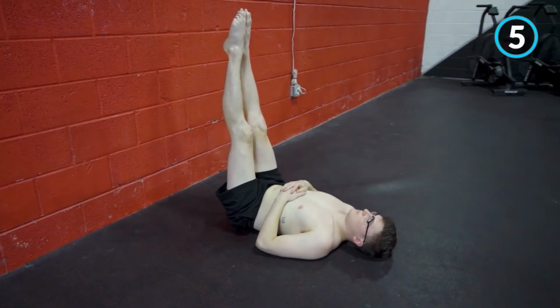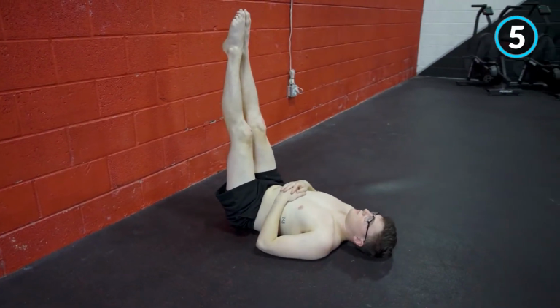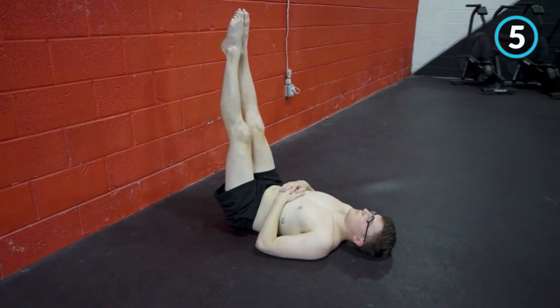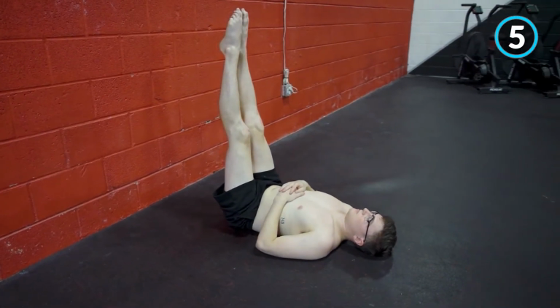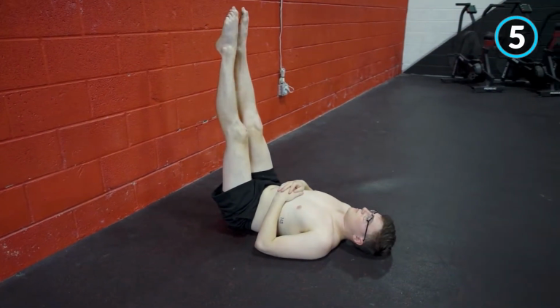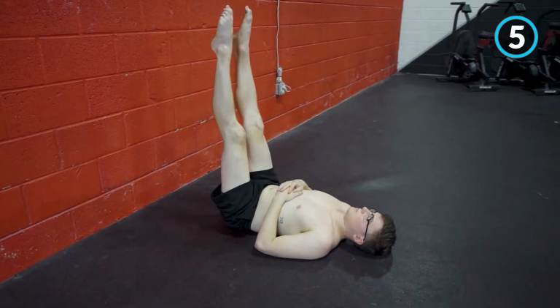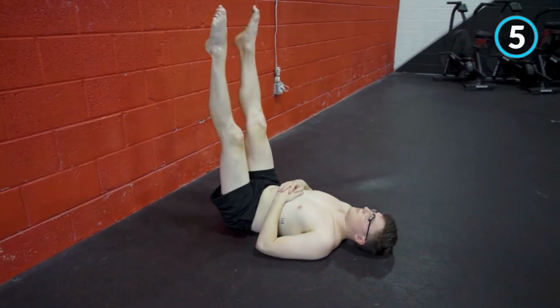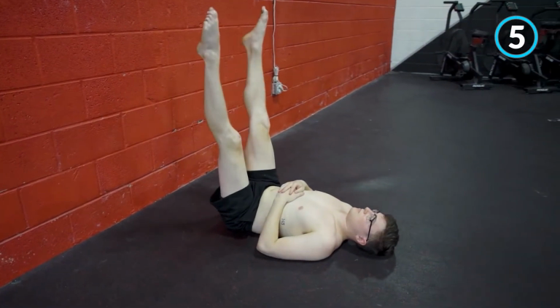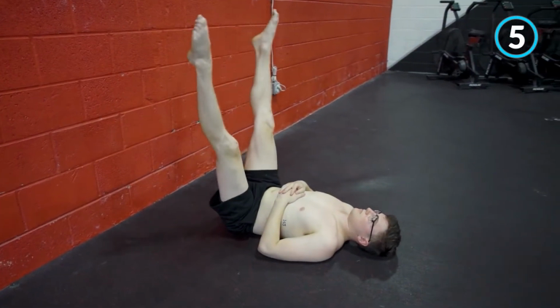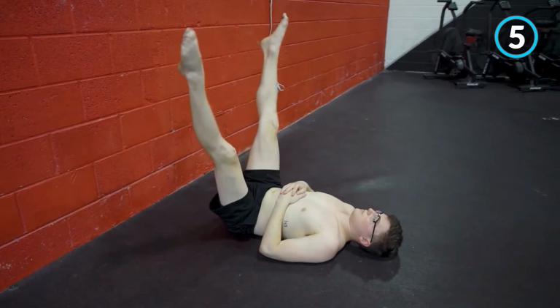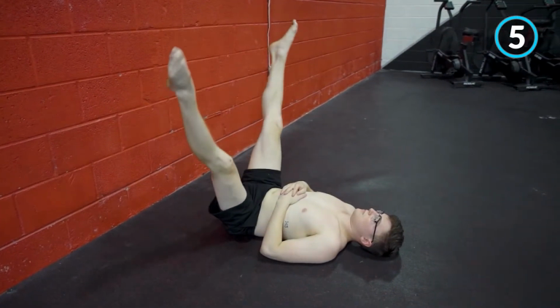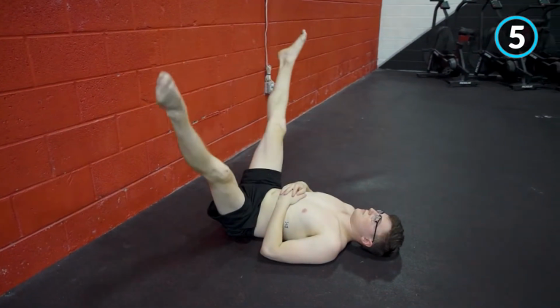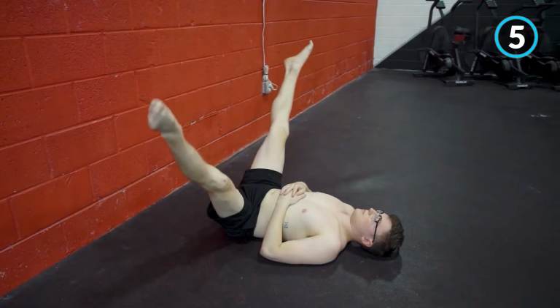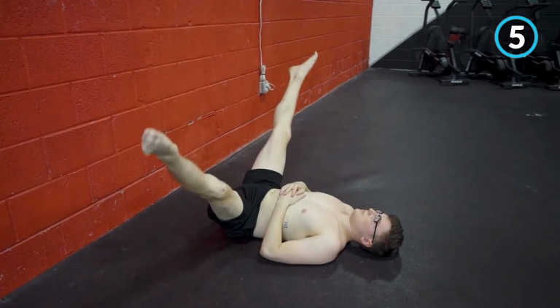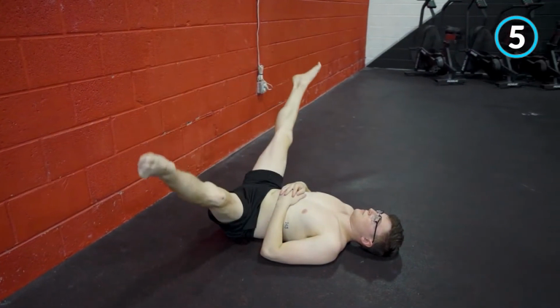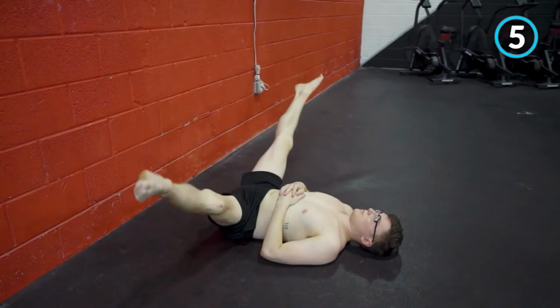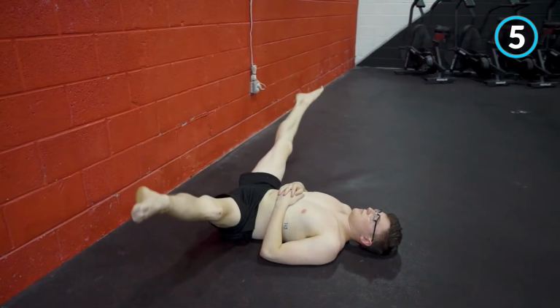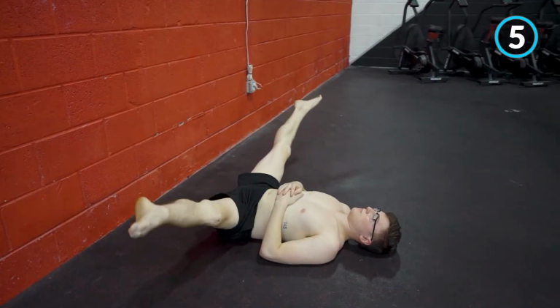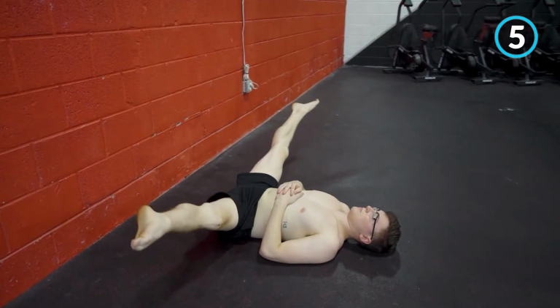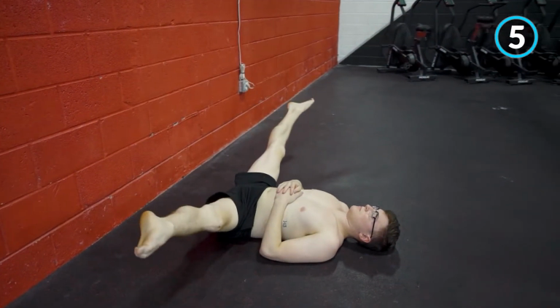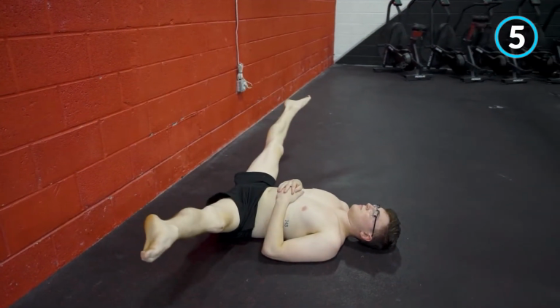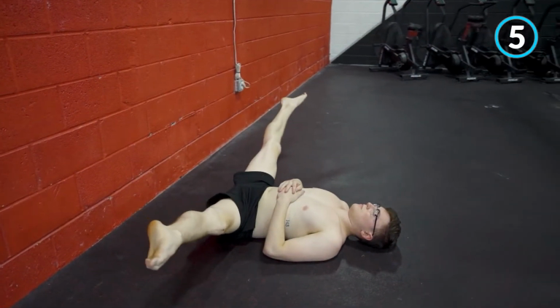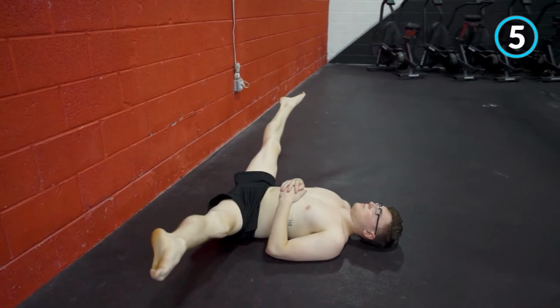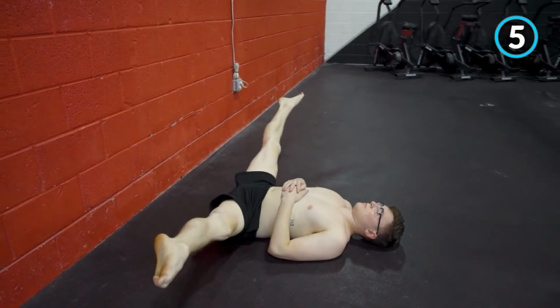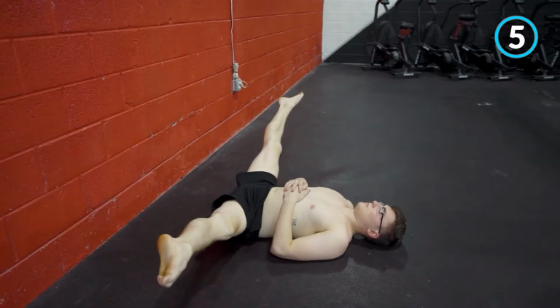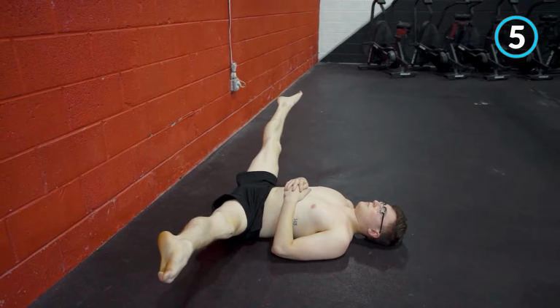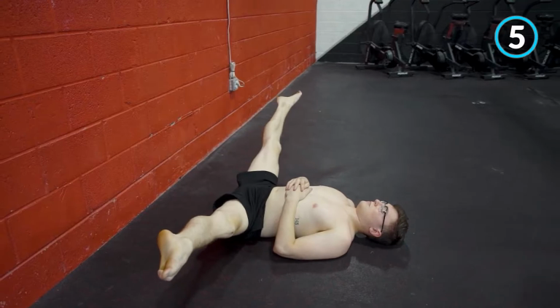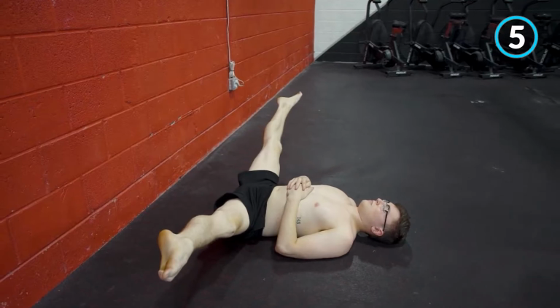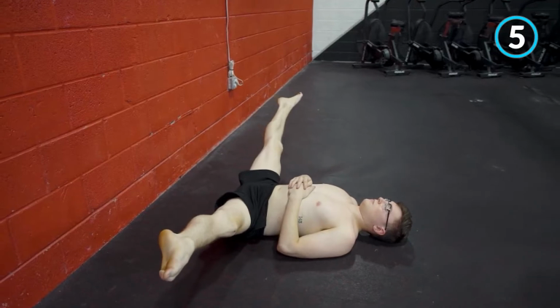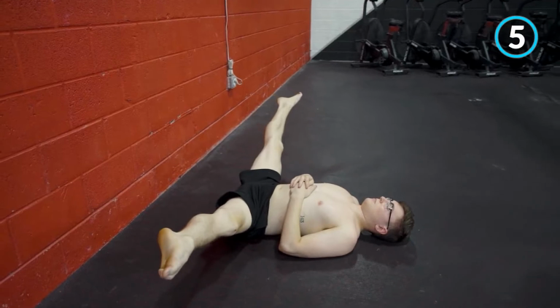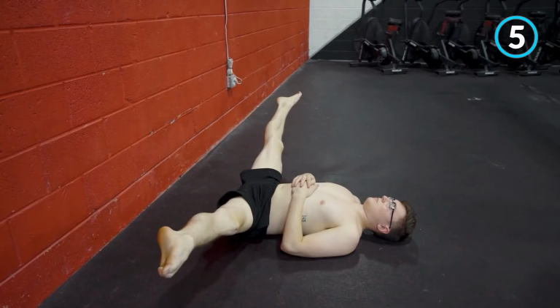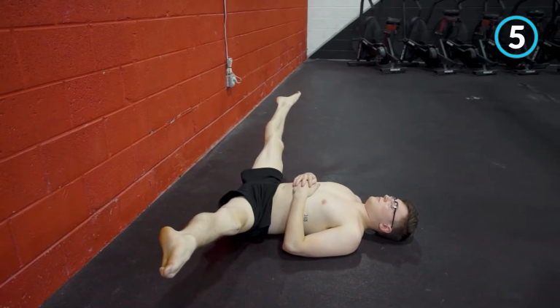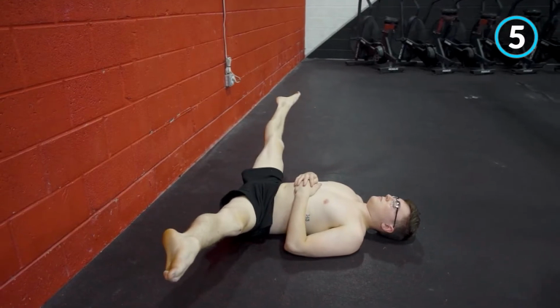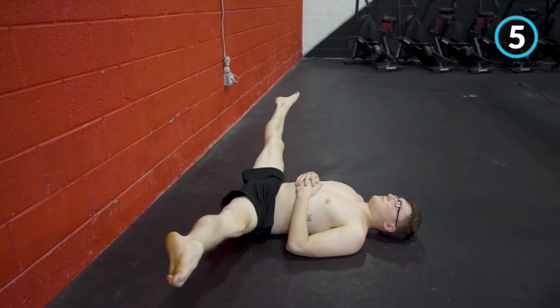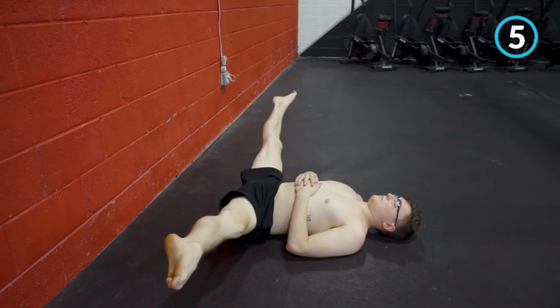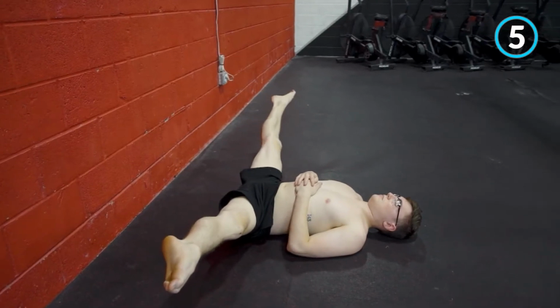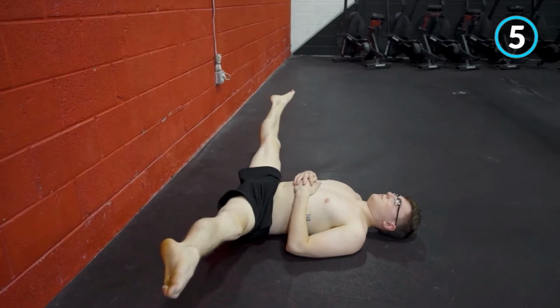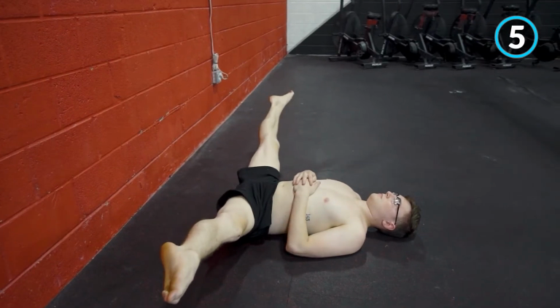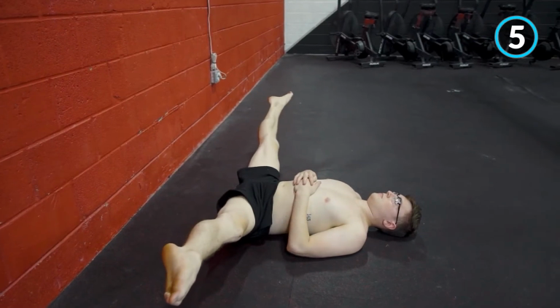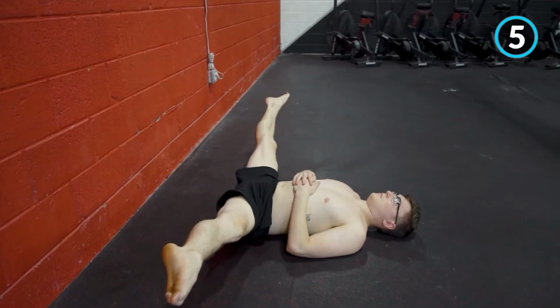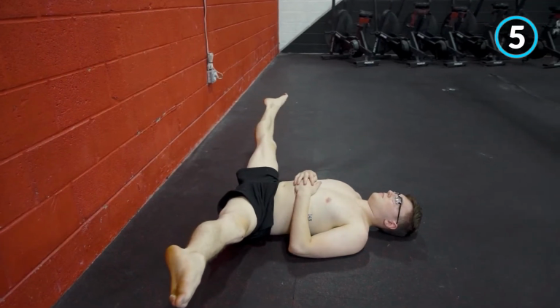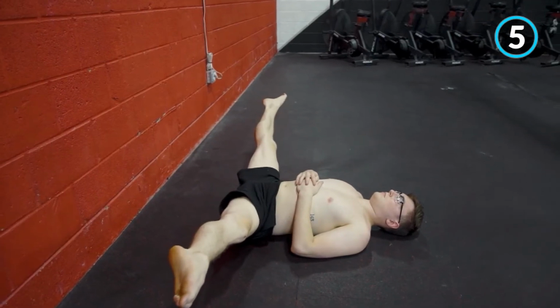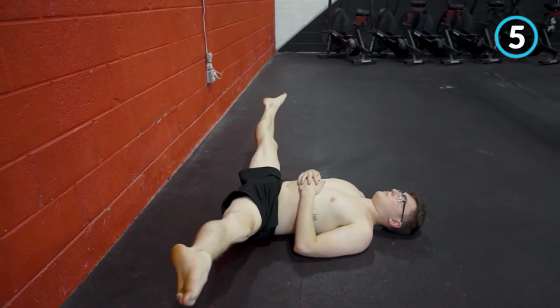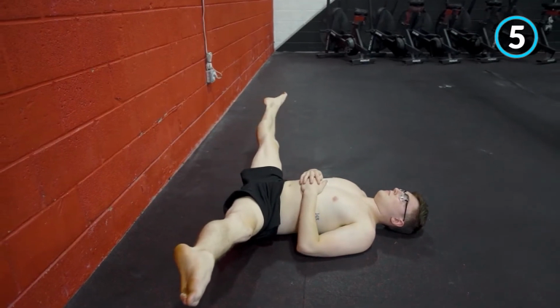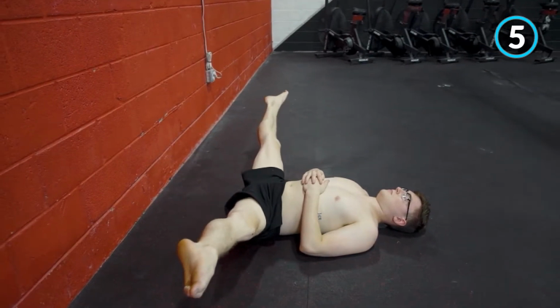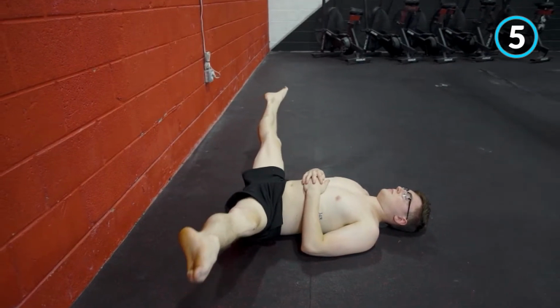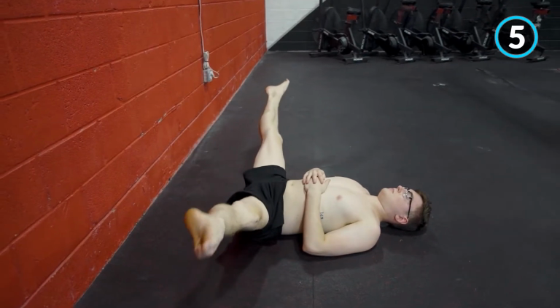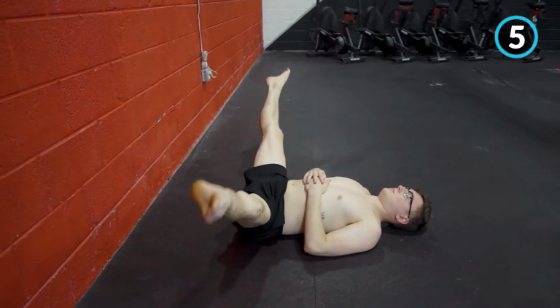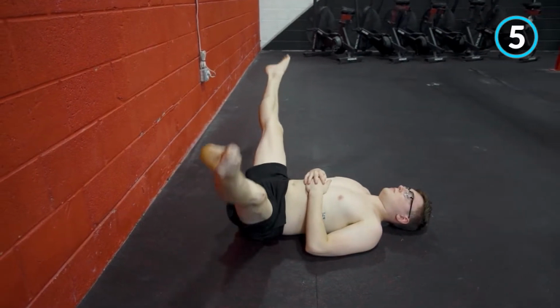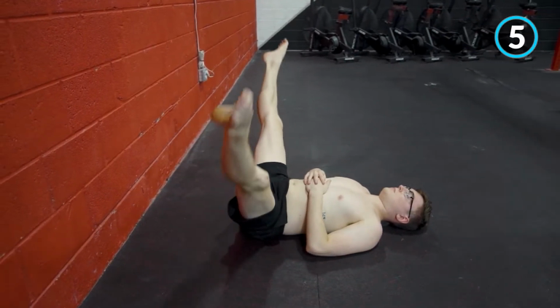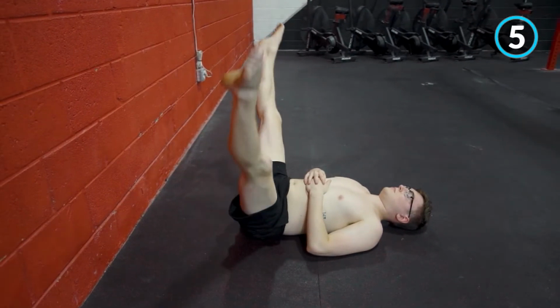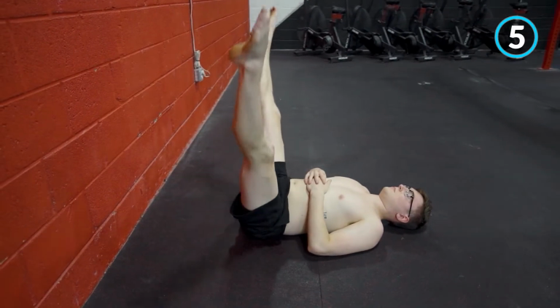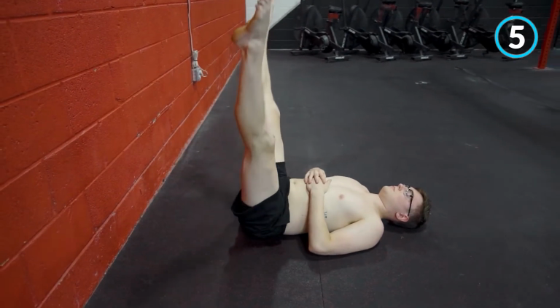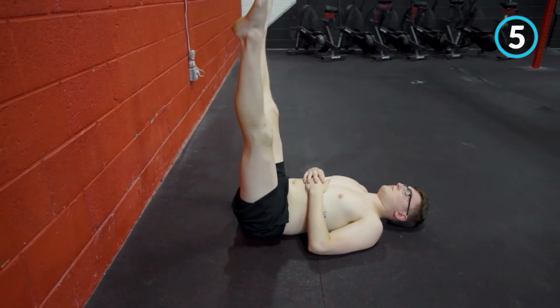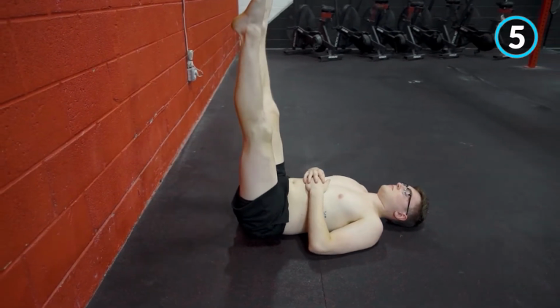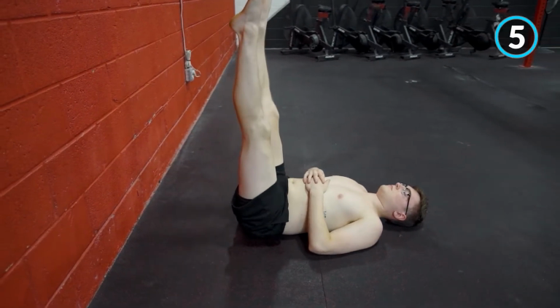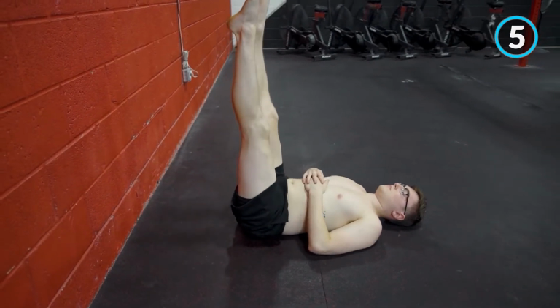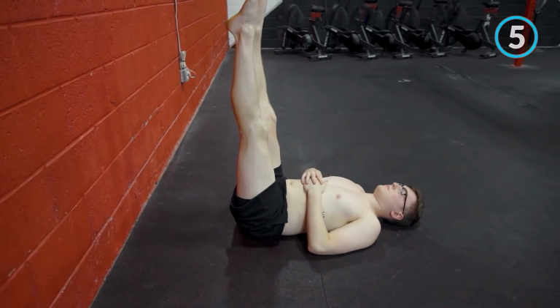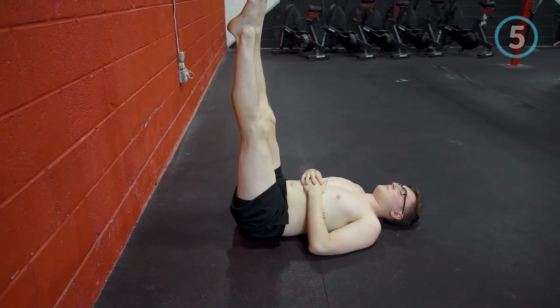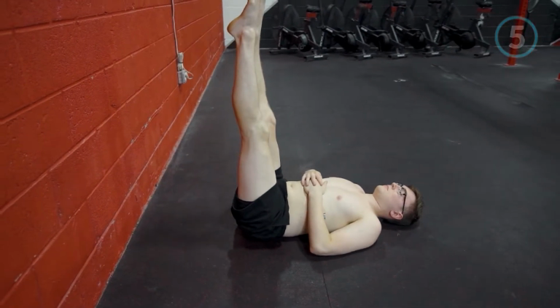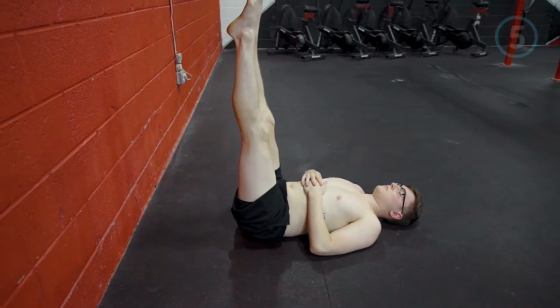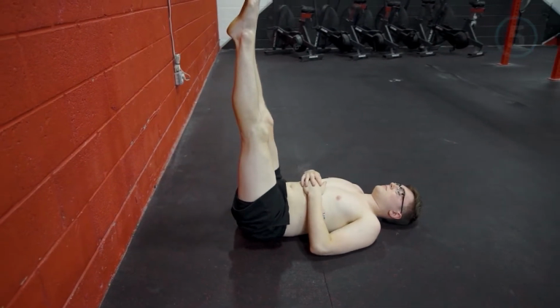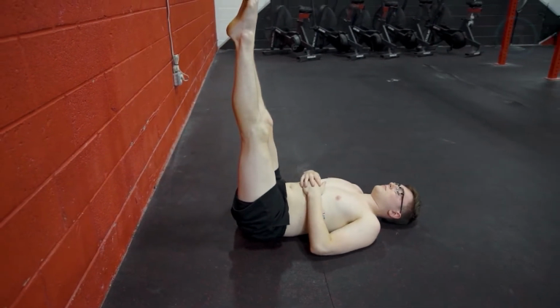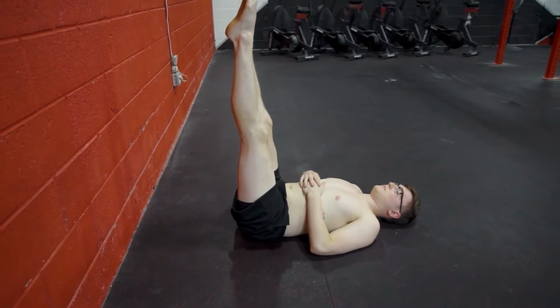Gravity is helping a little bit, but we don't have the wall and we don't have anybody pushing down on us, so it's considered active flexibility work.